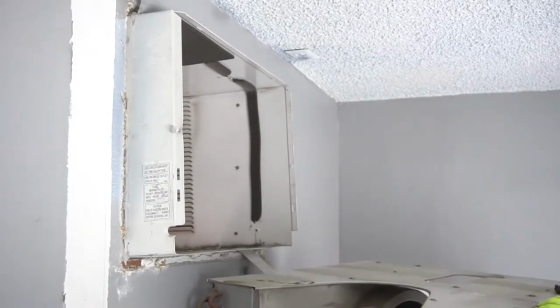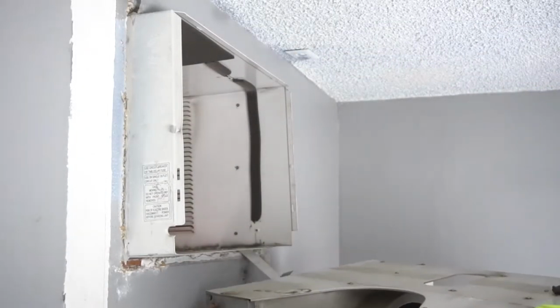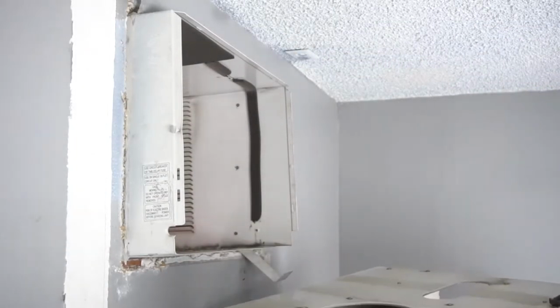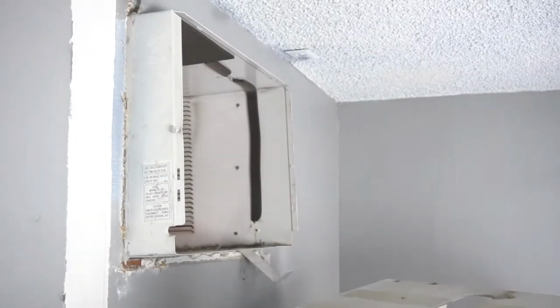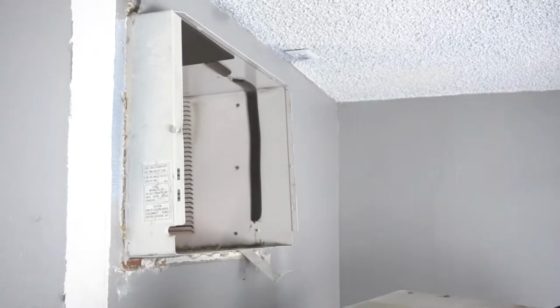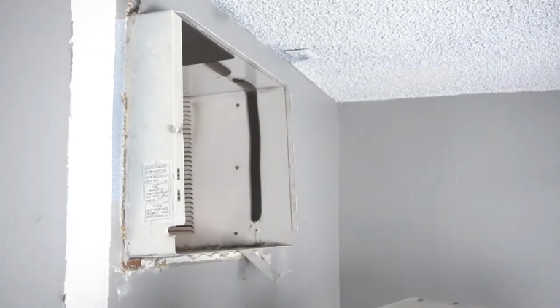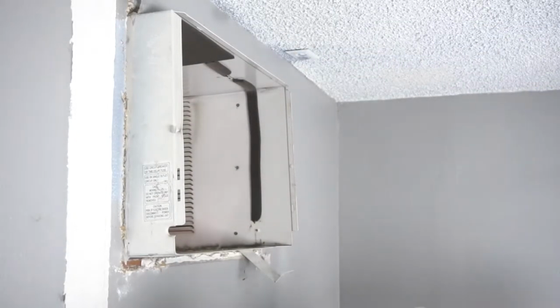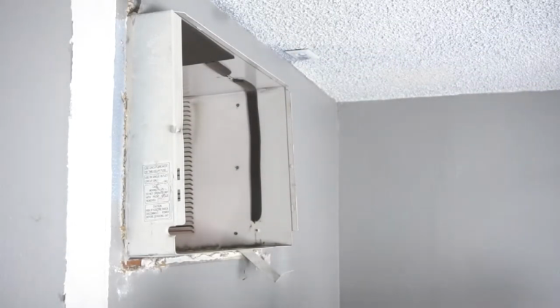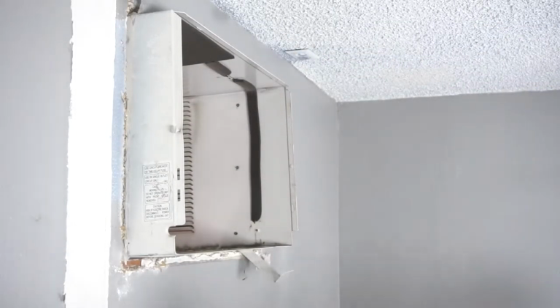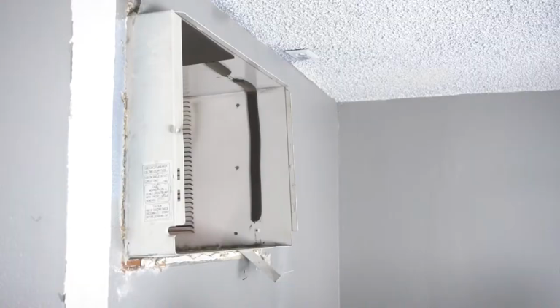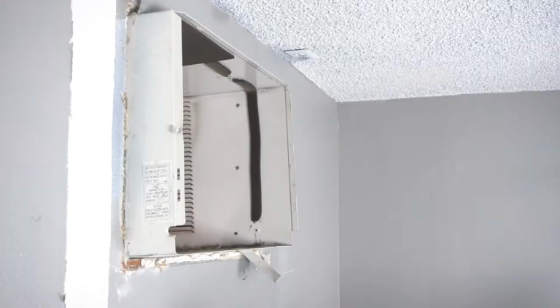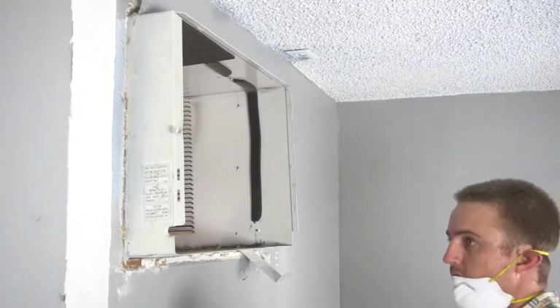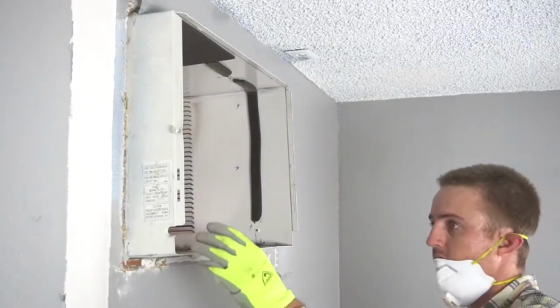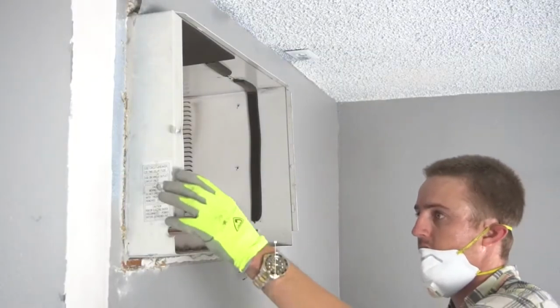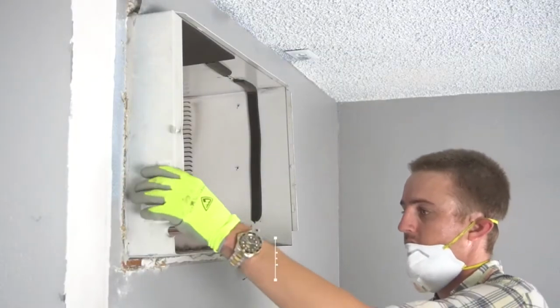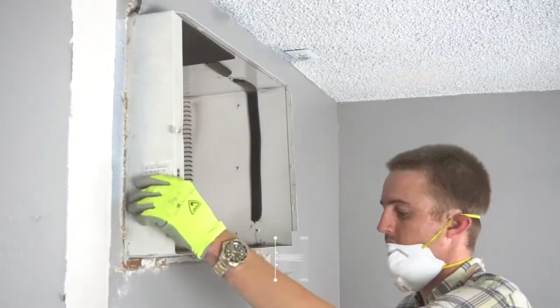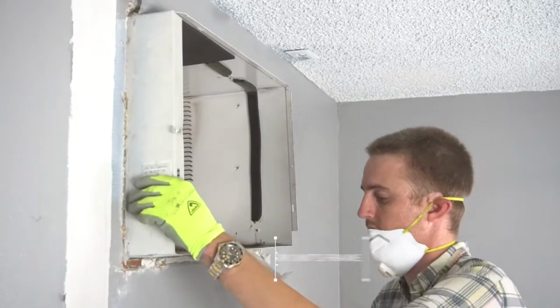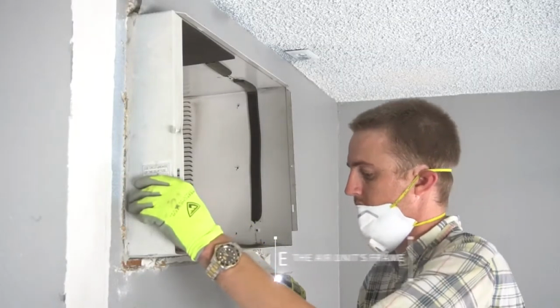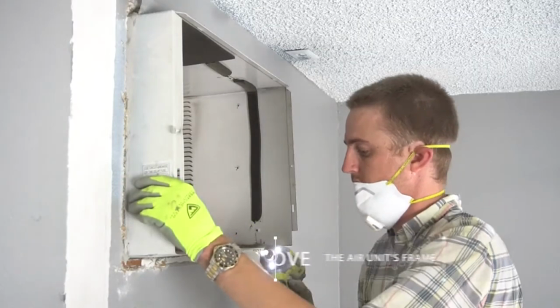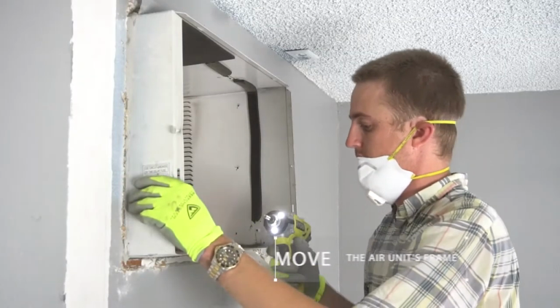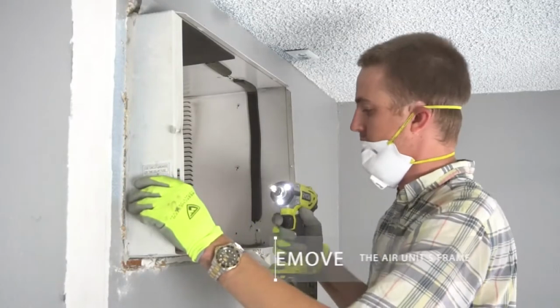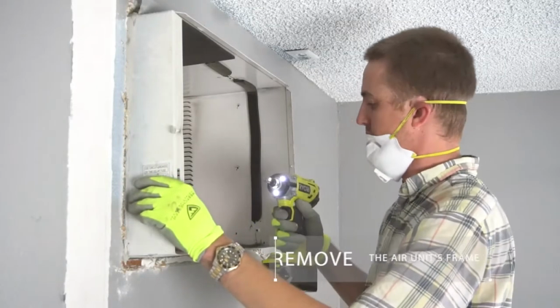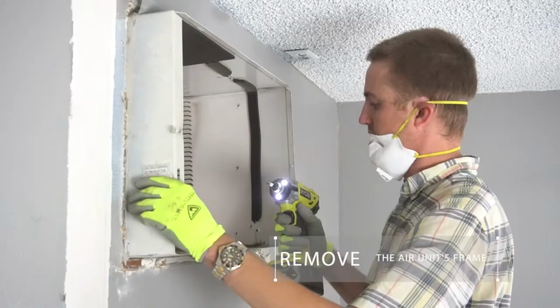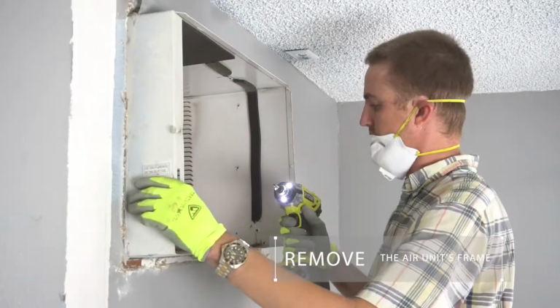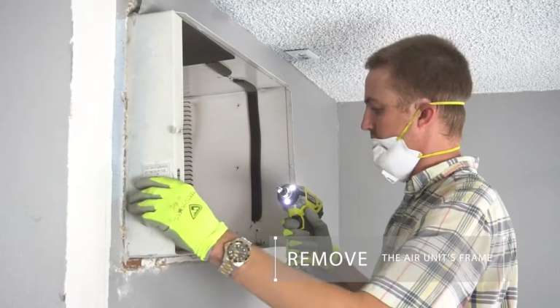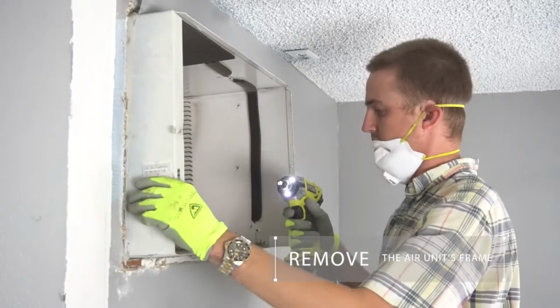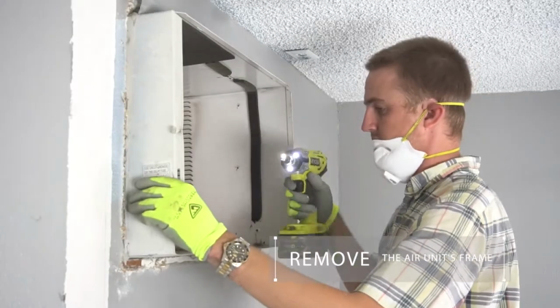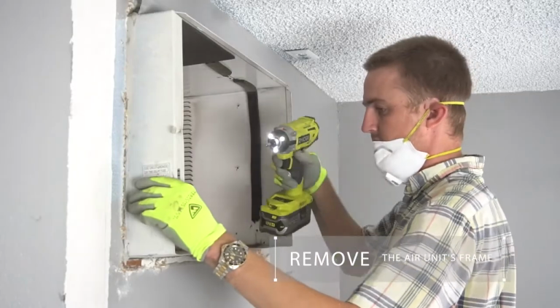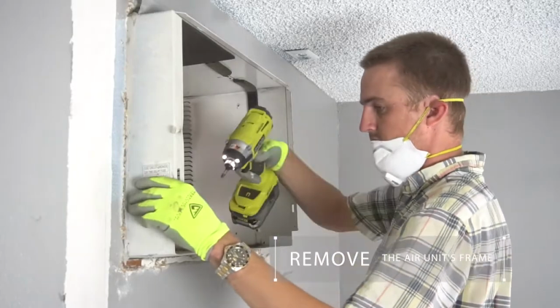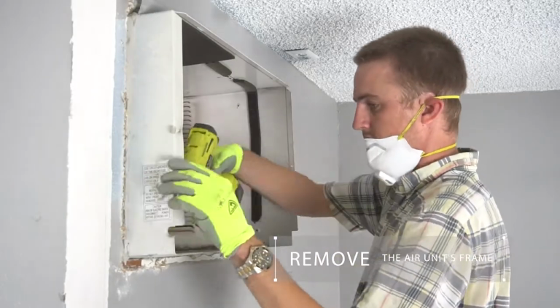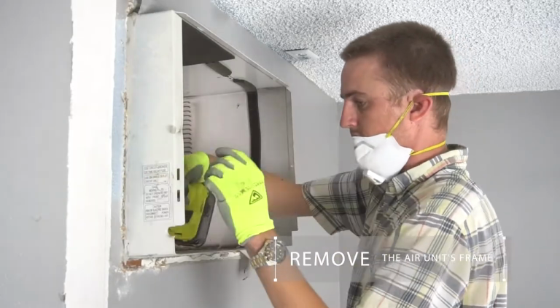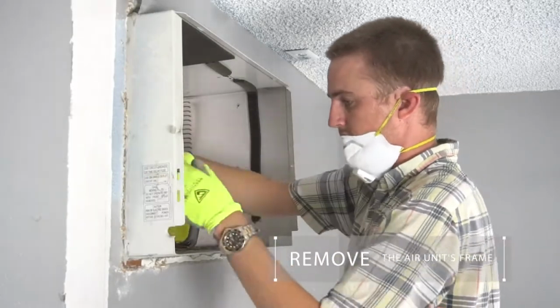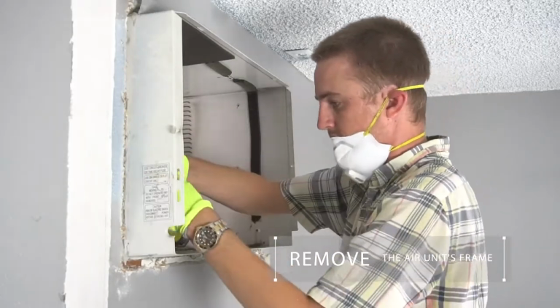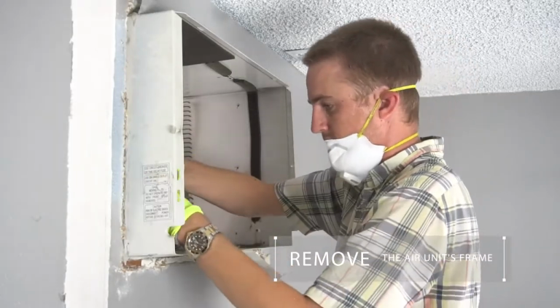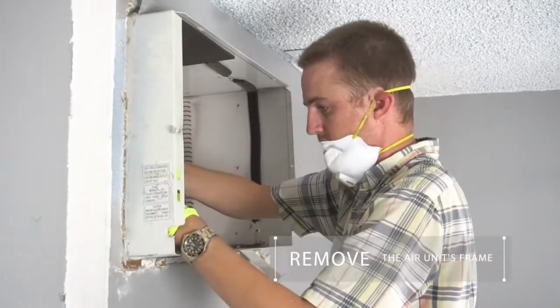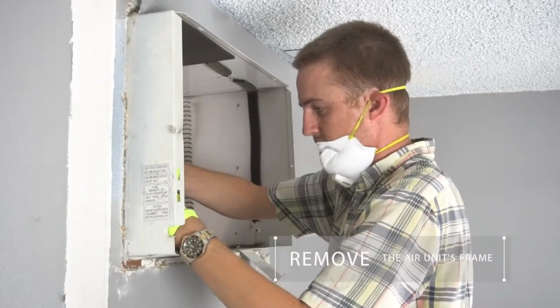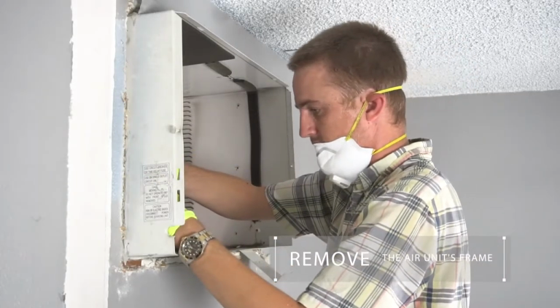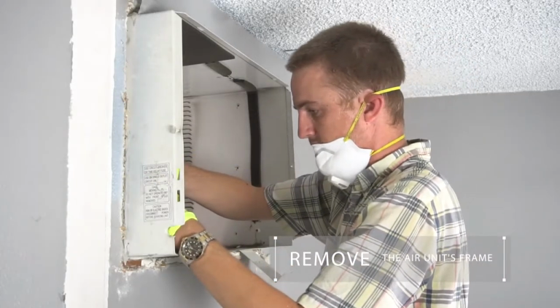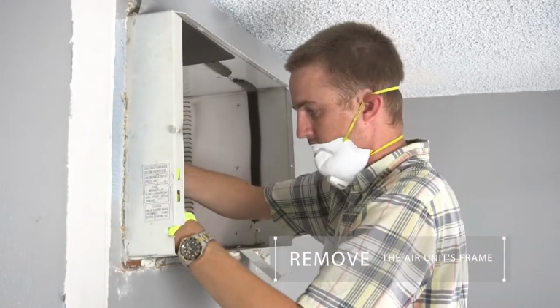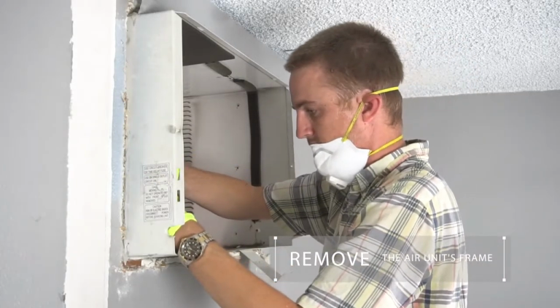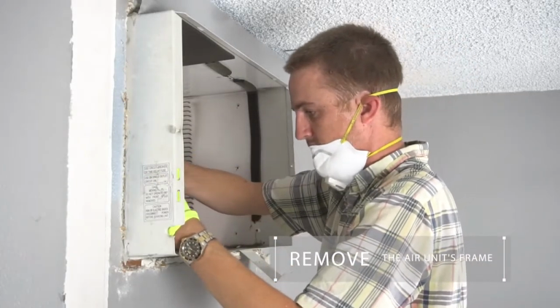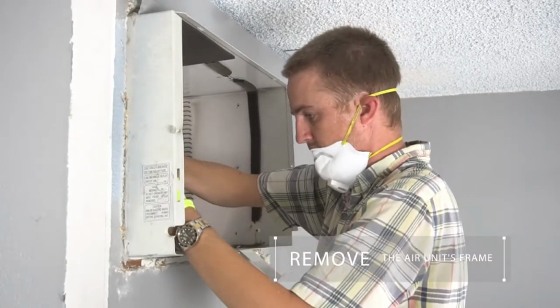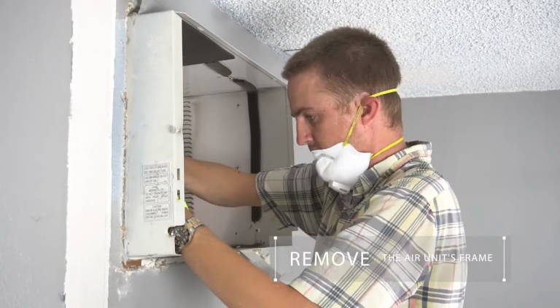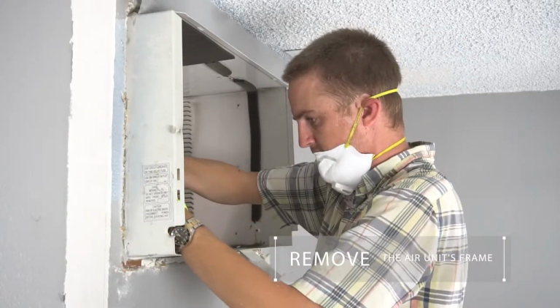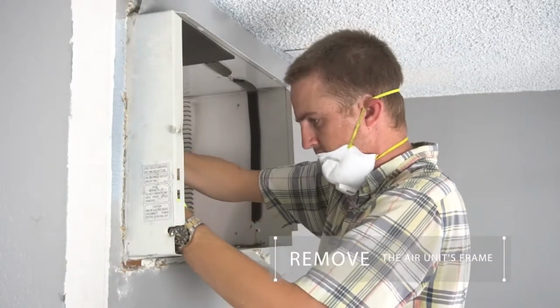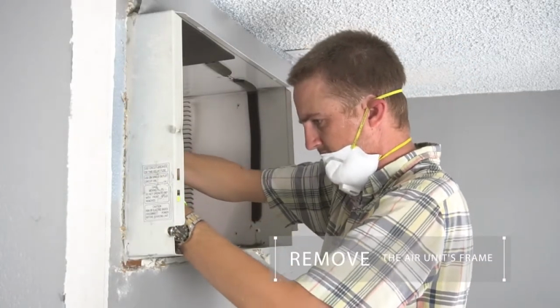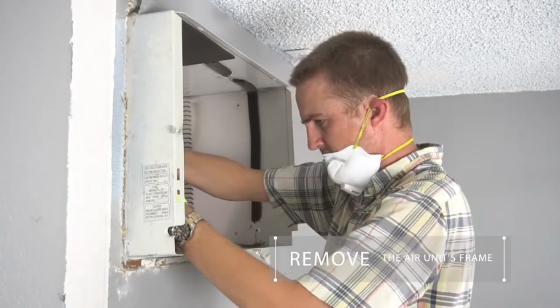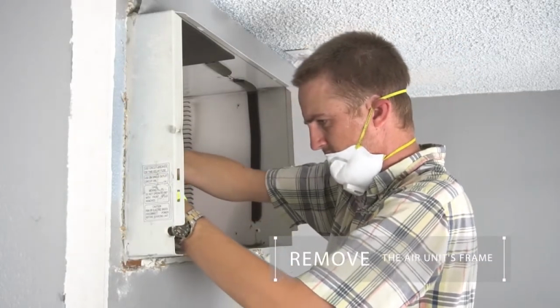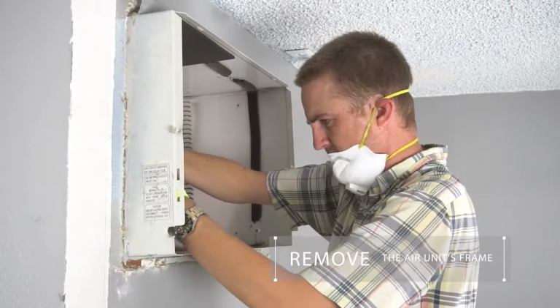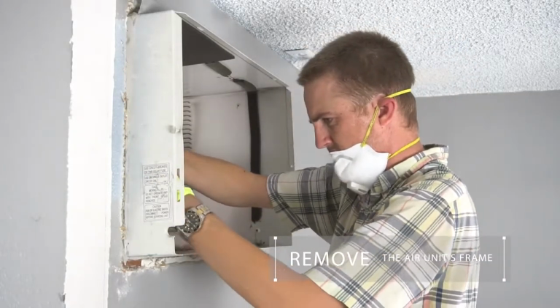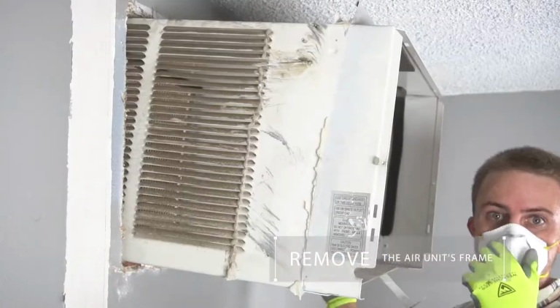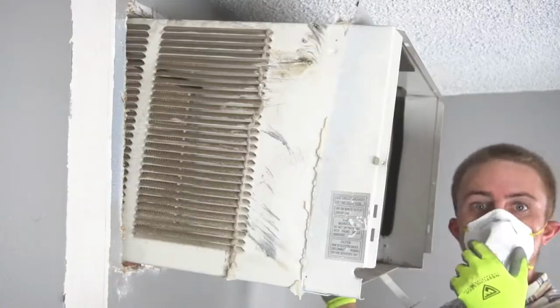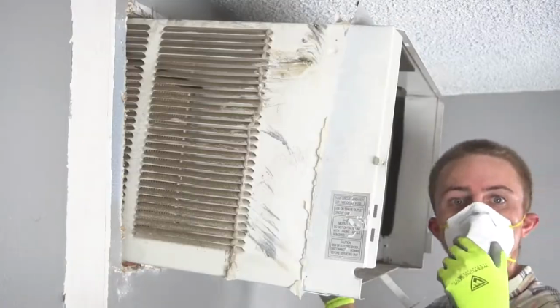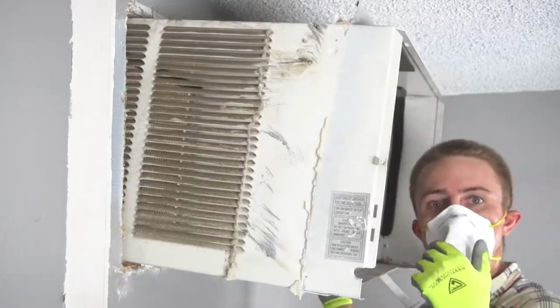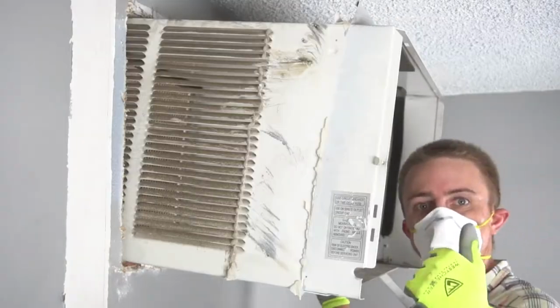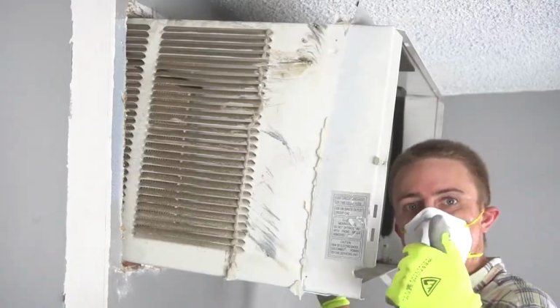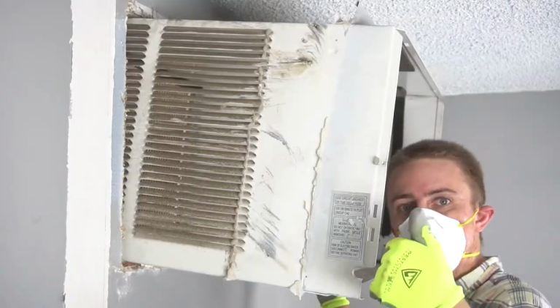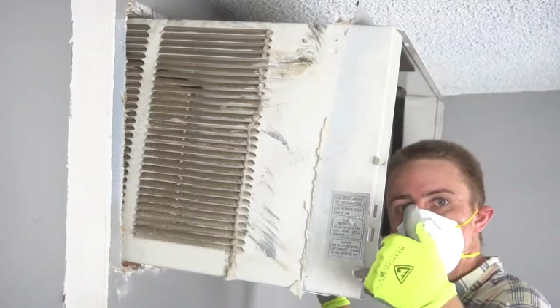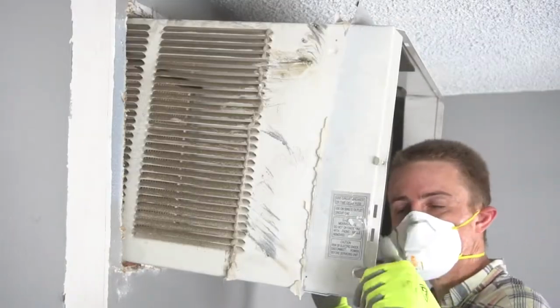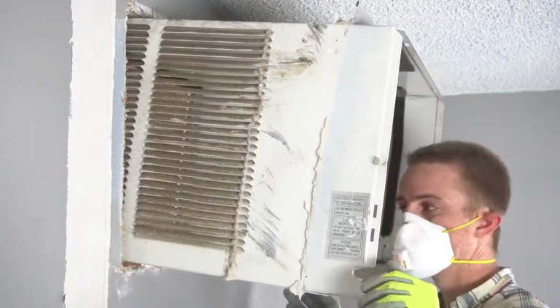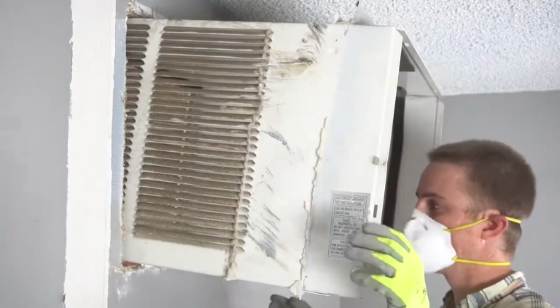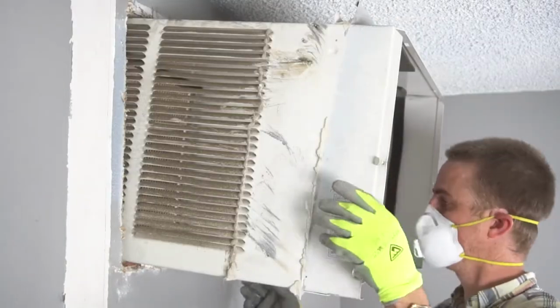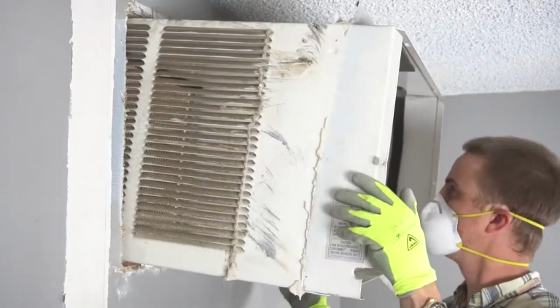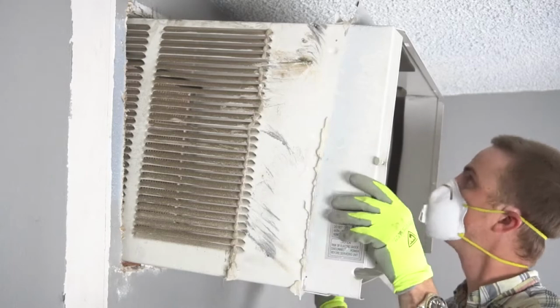Step 2. Remove the screws holding the air conditioning unit's frame to the wall studs. Then slide the frame out as well.